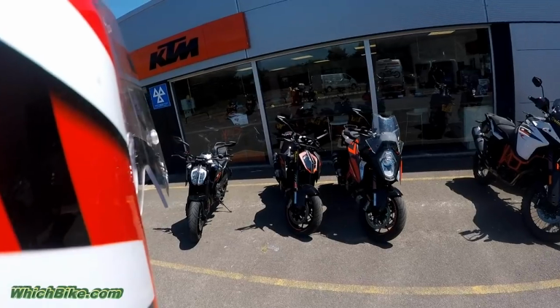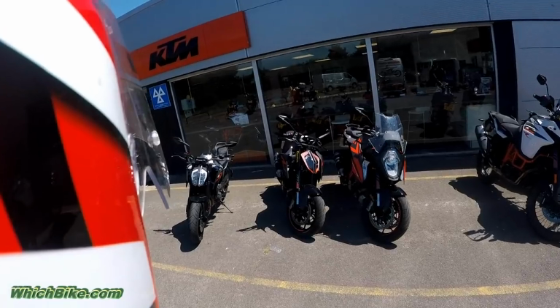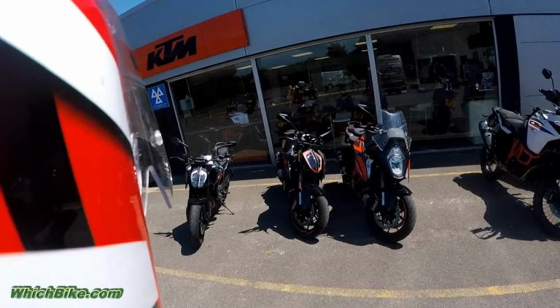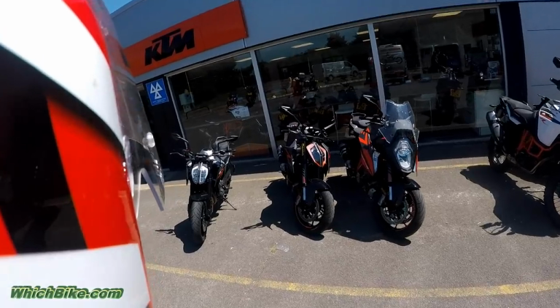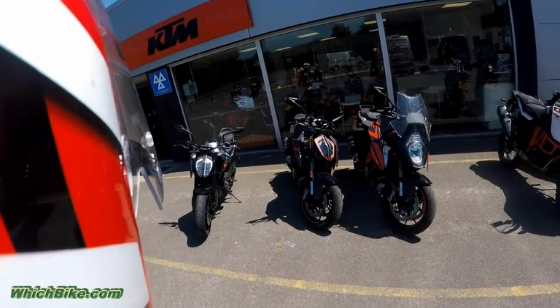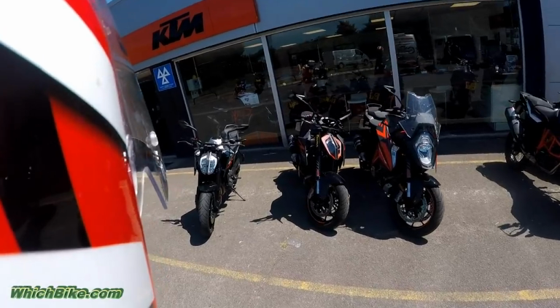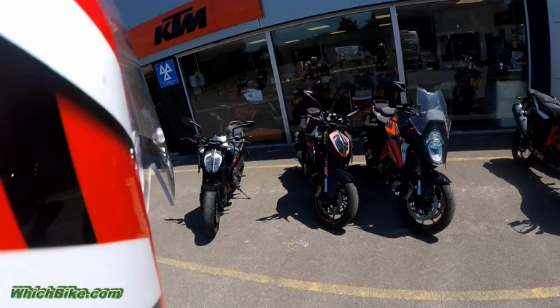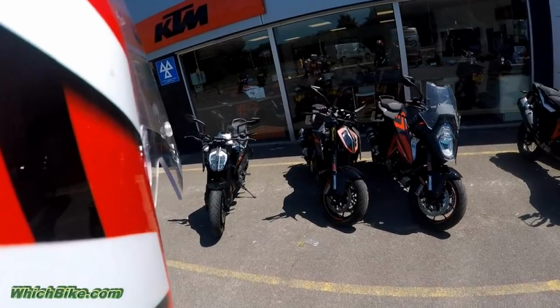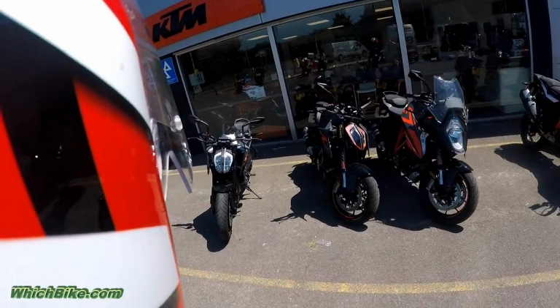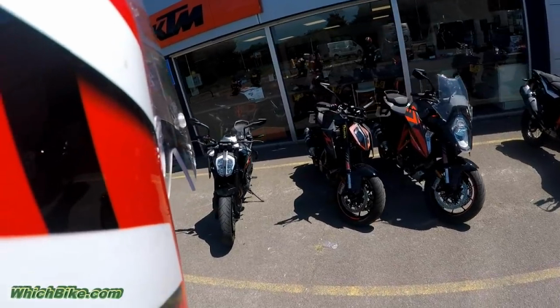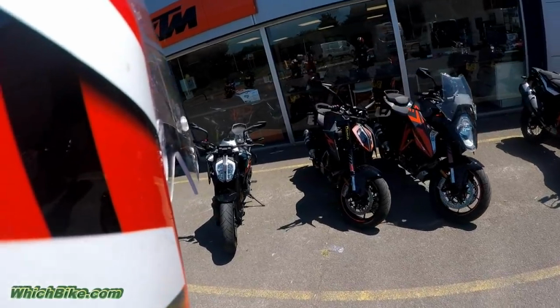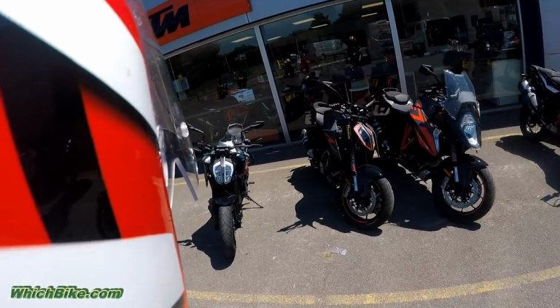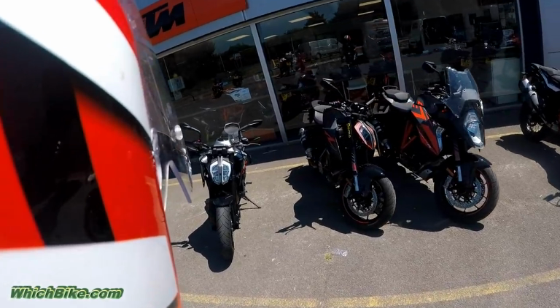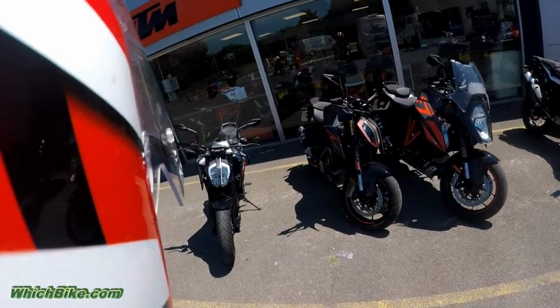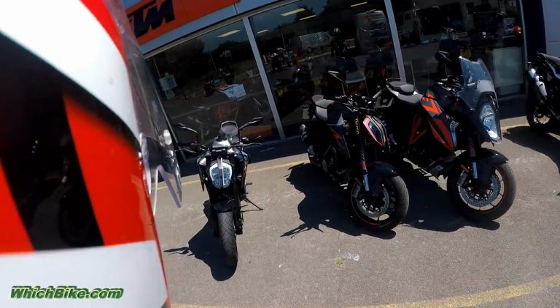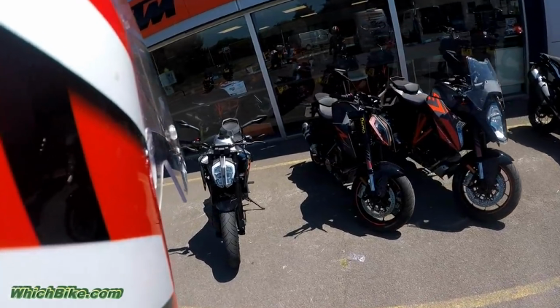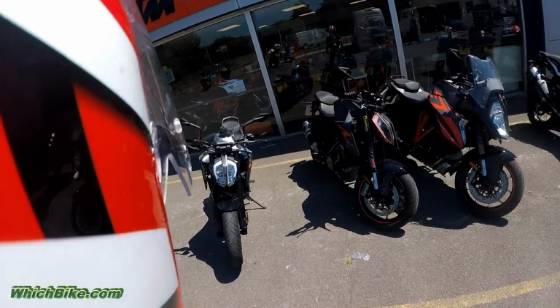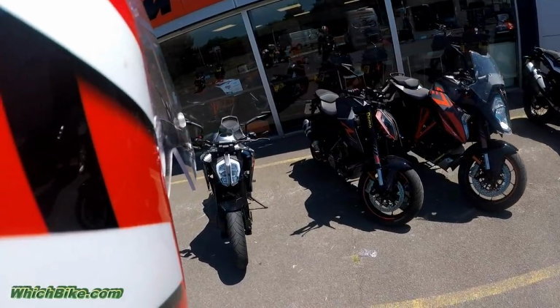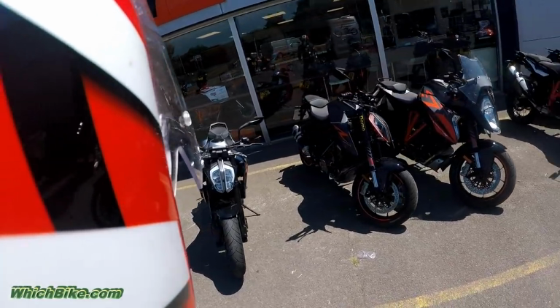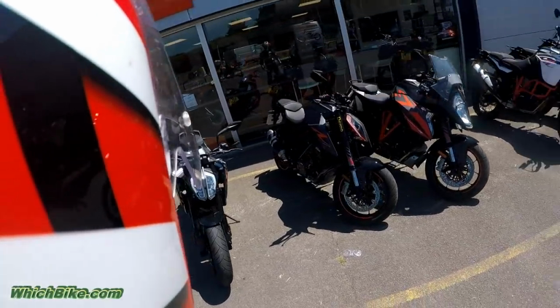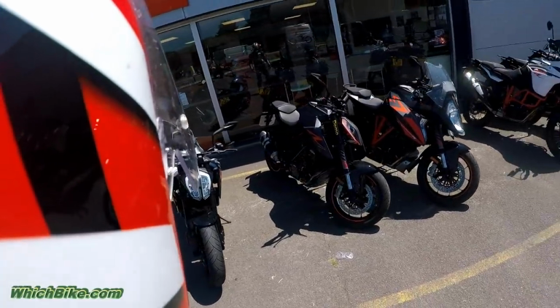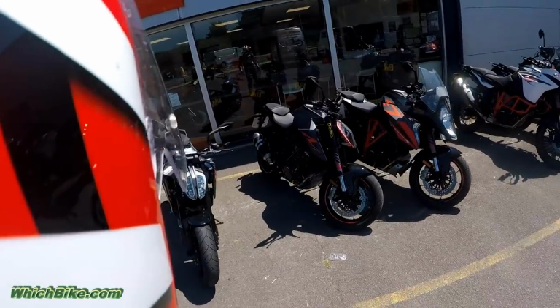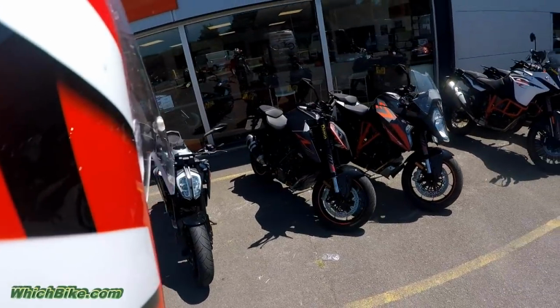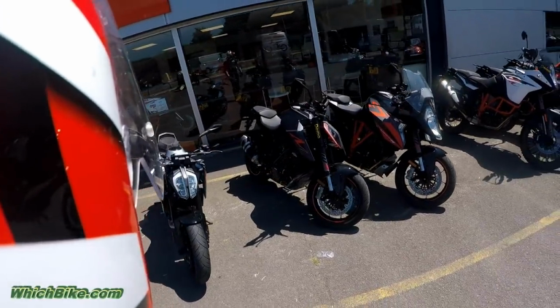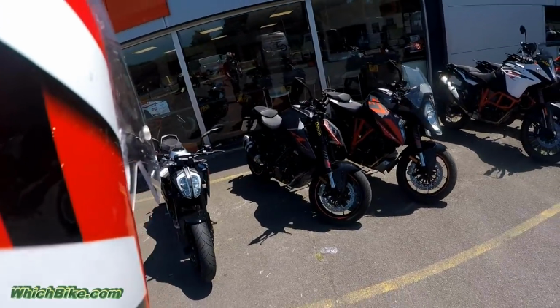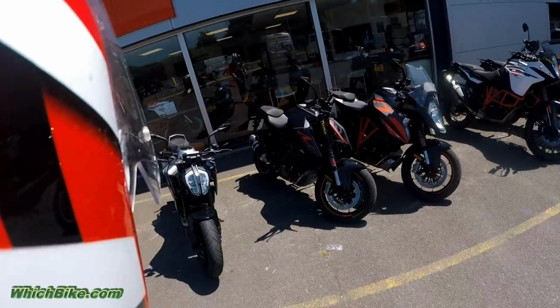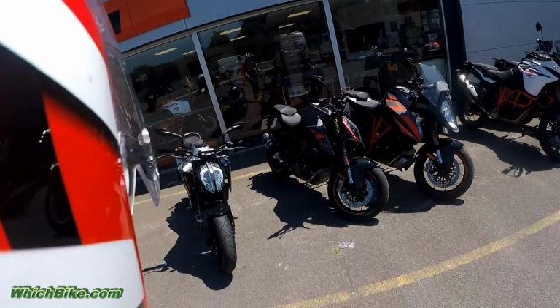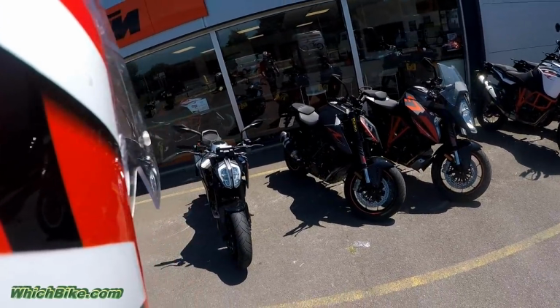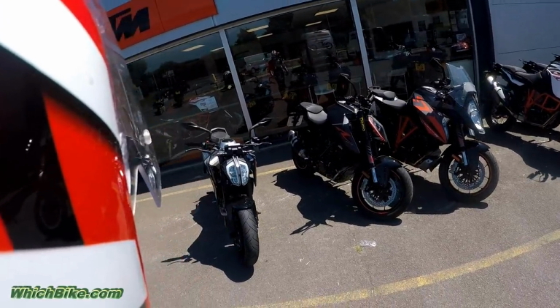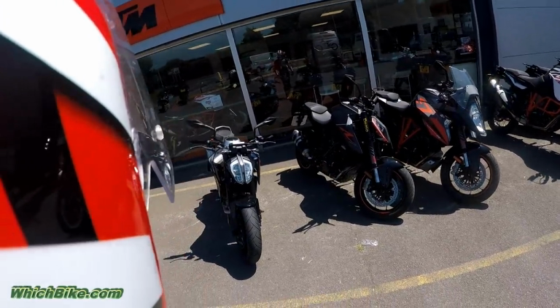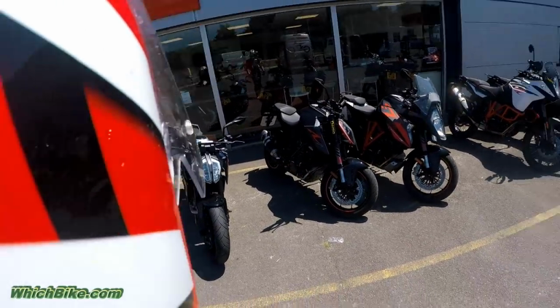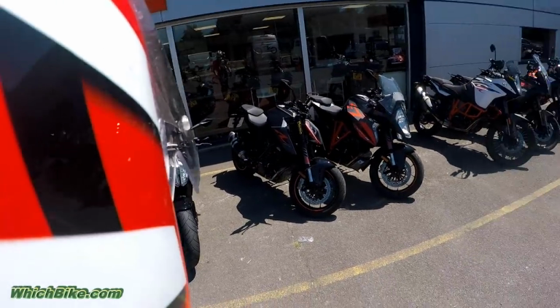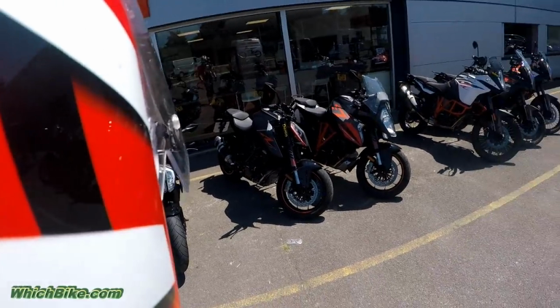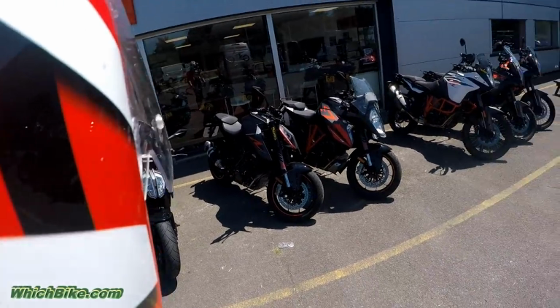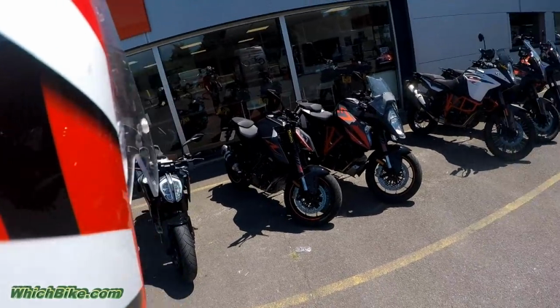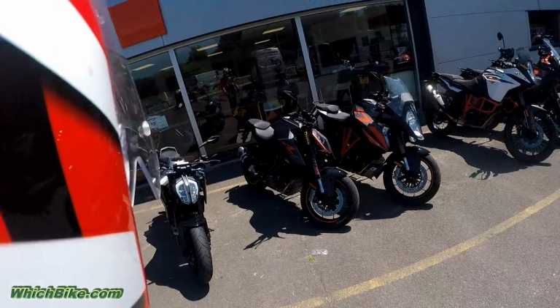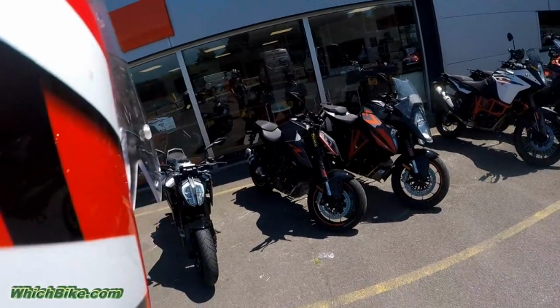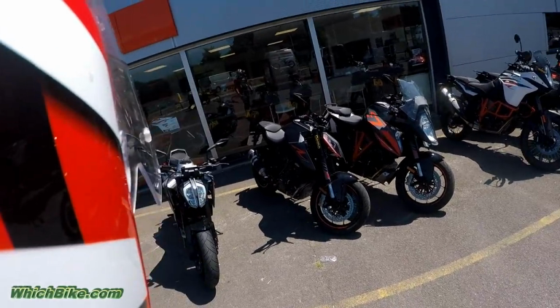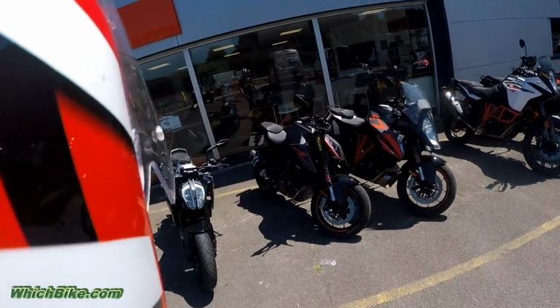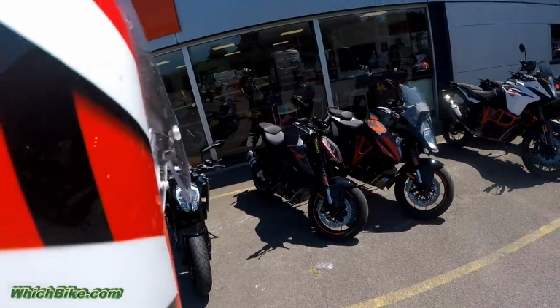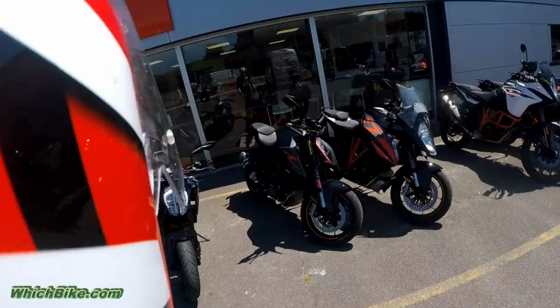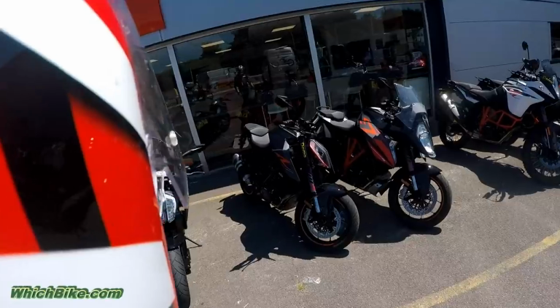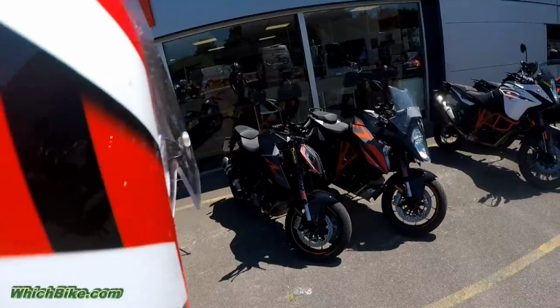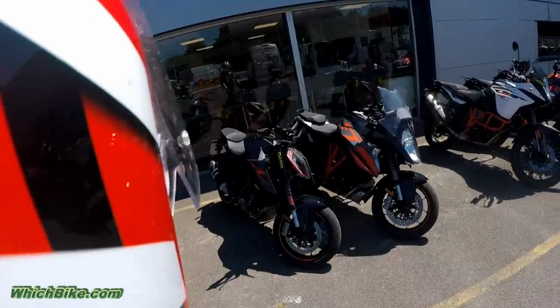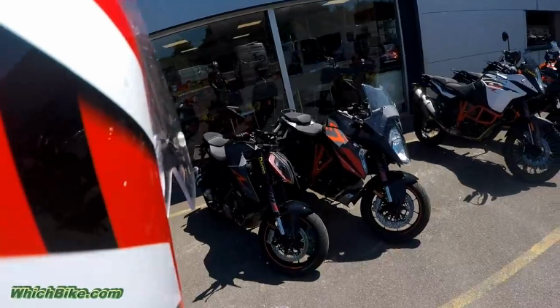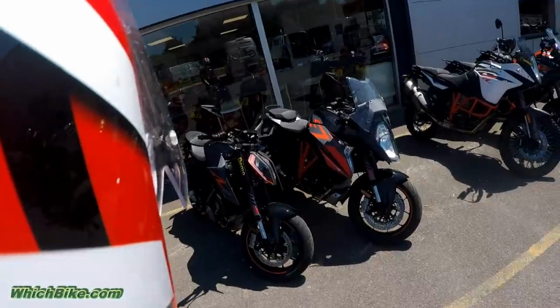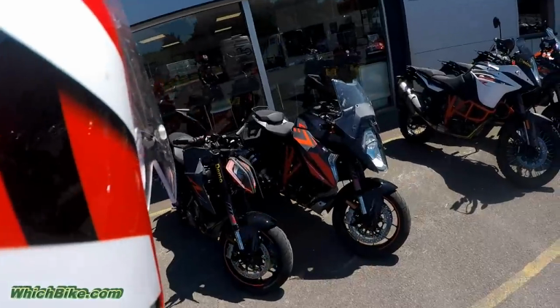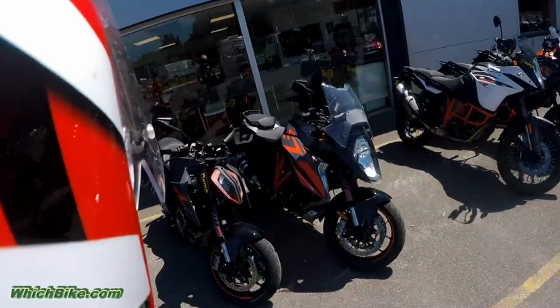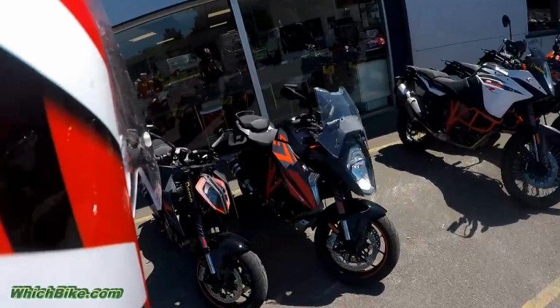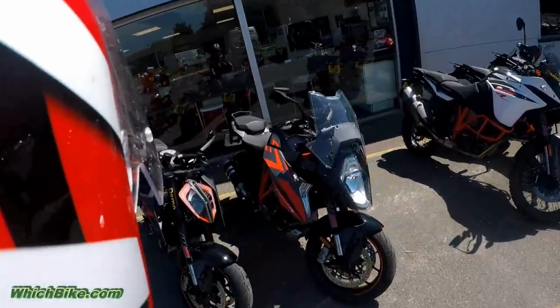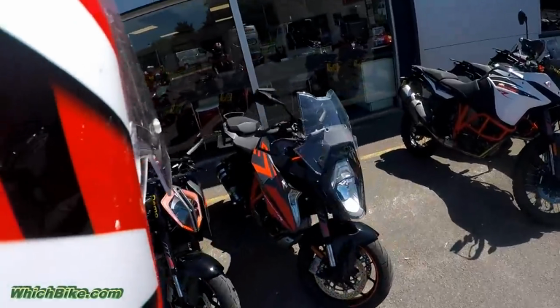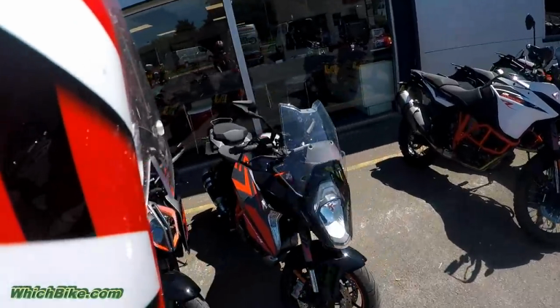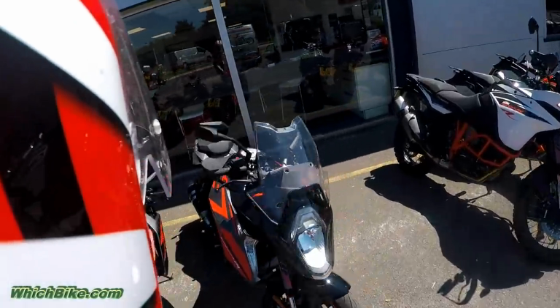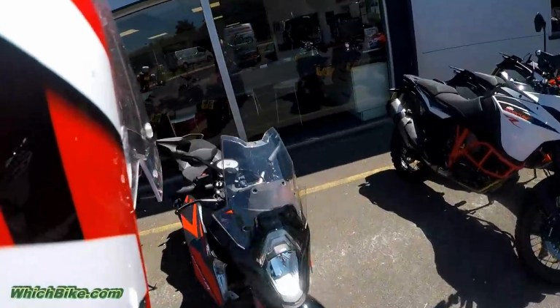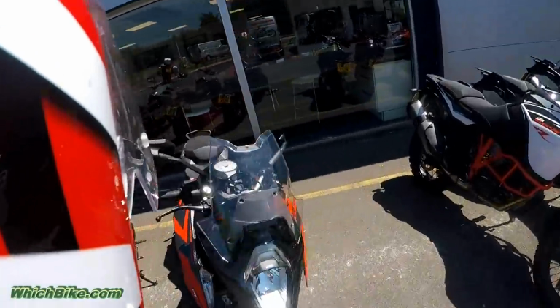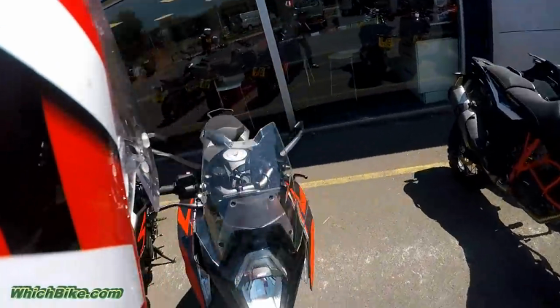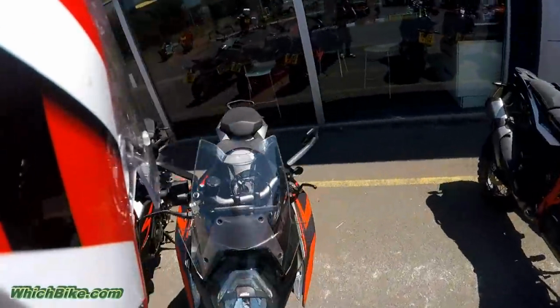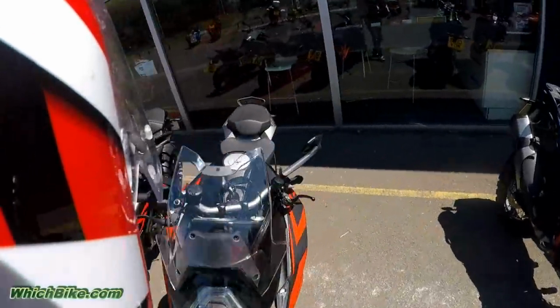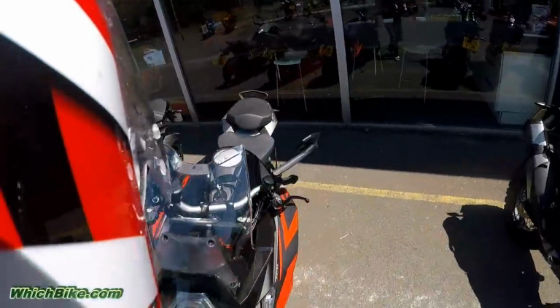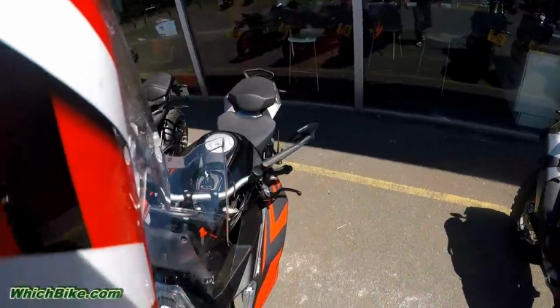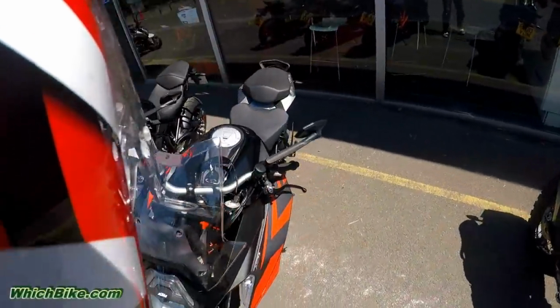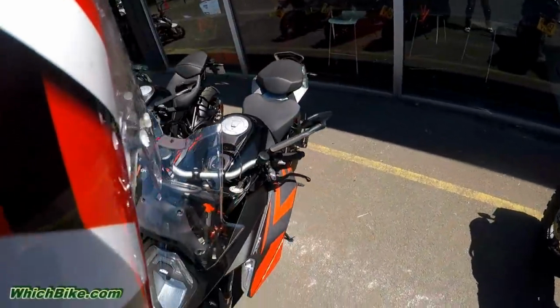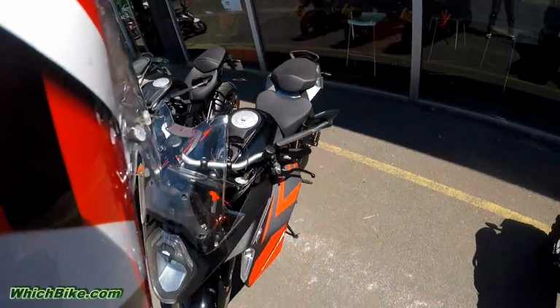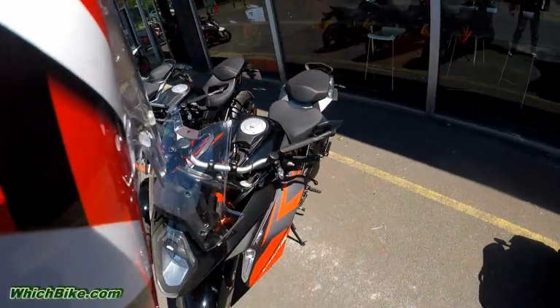The Super Duke R comes with a new TFT screen, but other than that, this looks a beast, doesn't it? Technically the Super Duke R is the beast, of course.